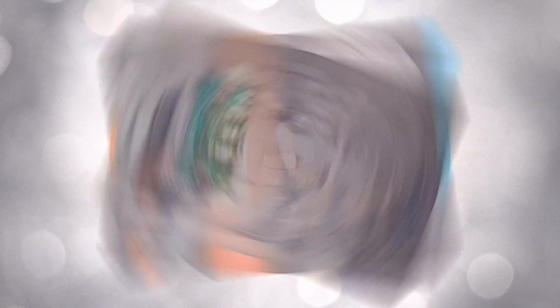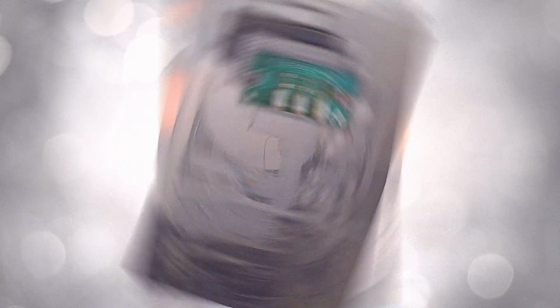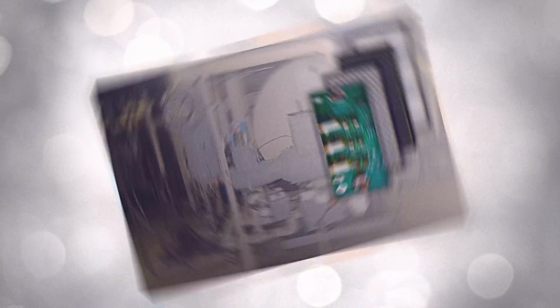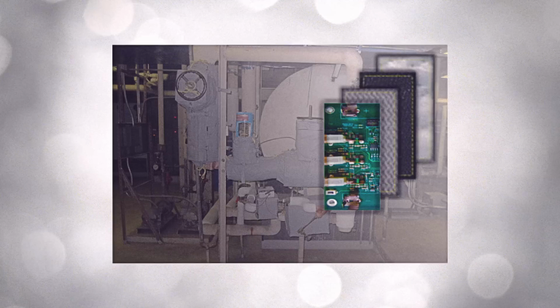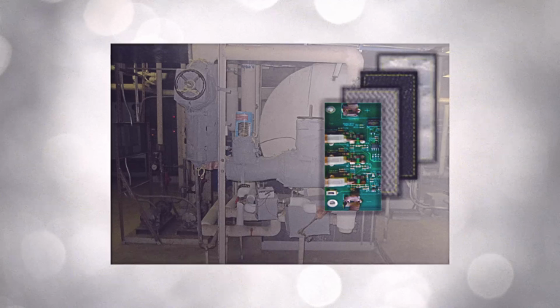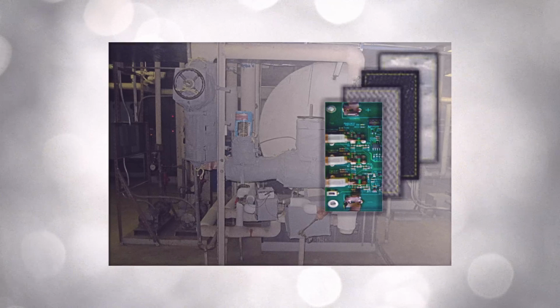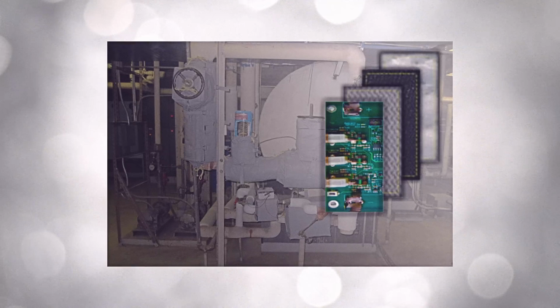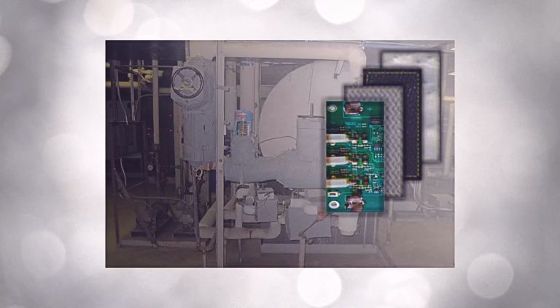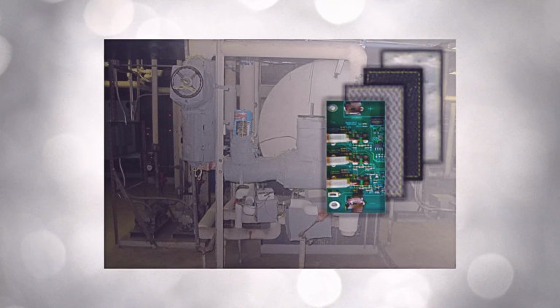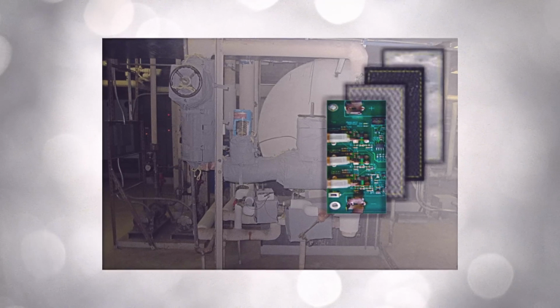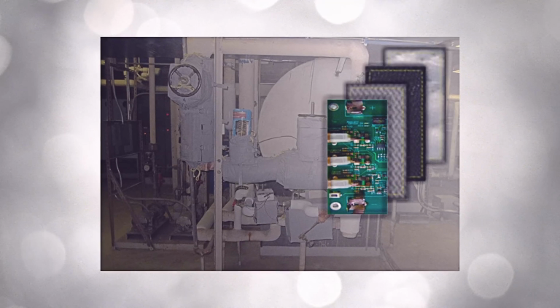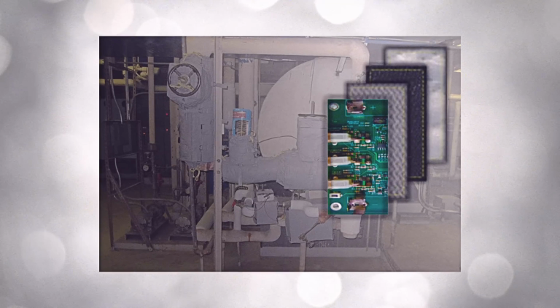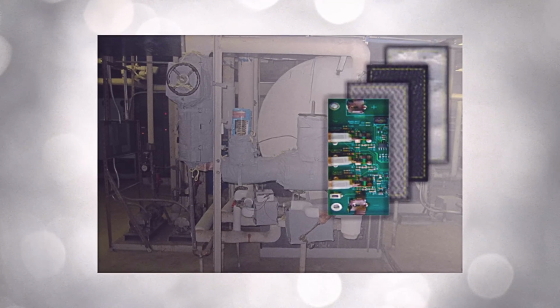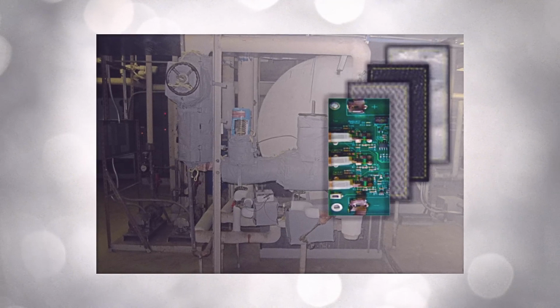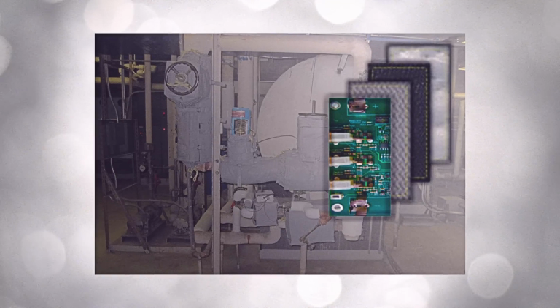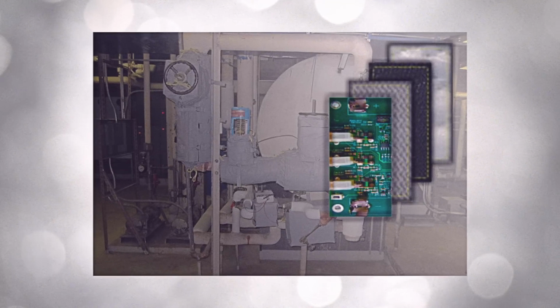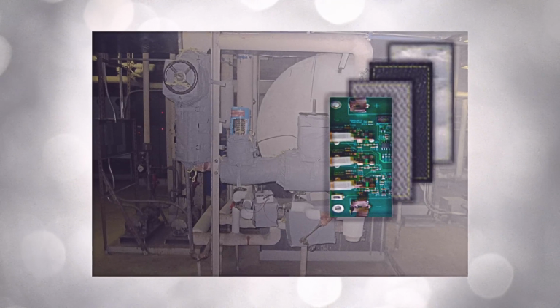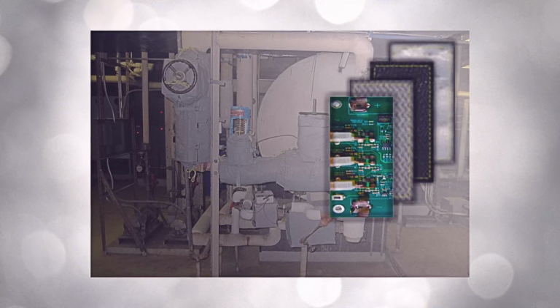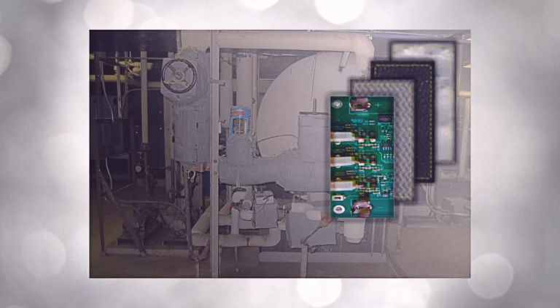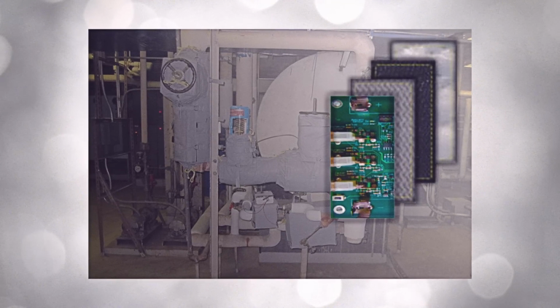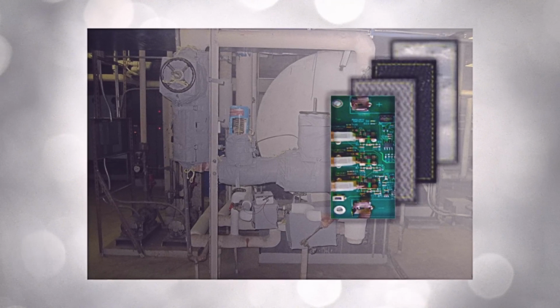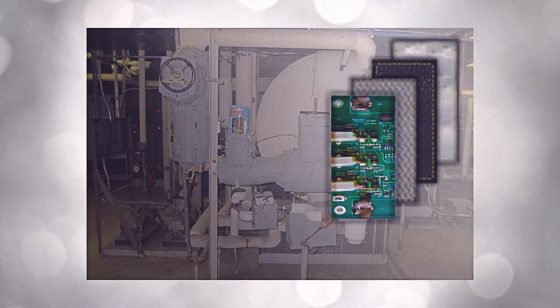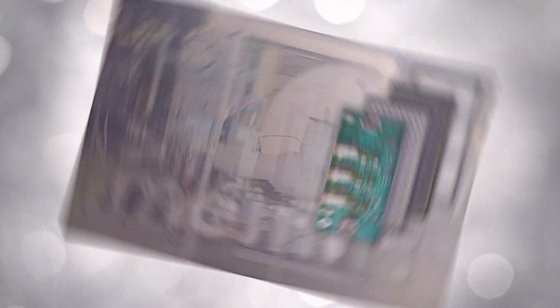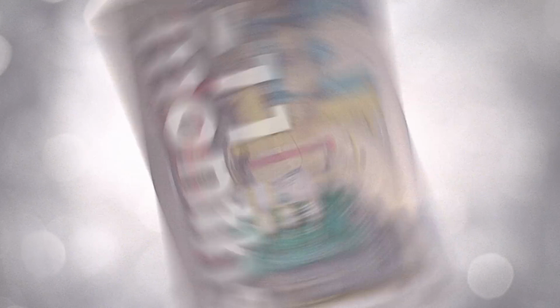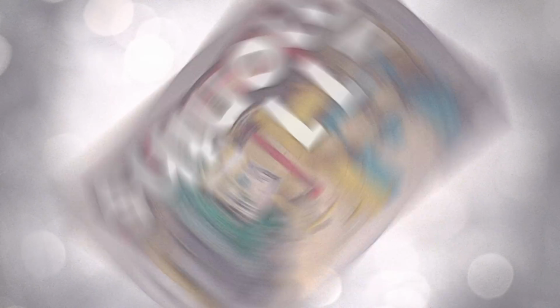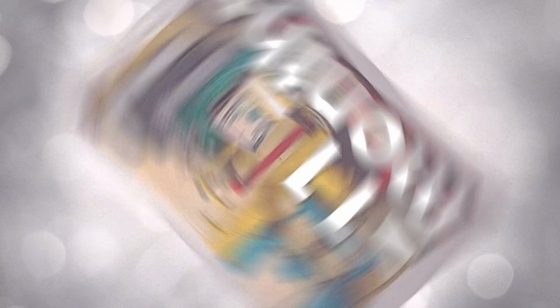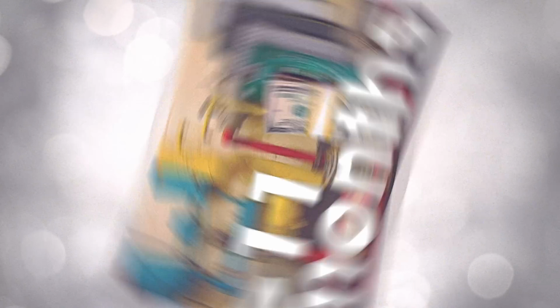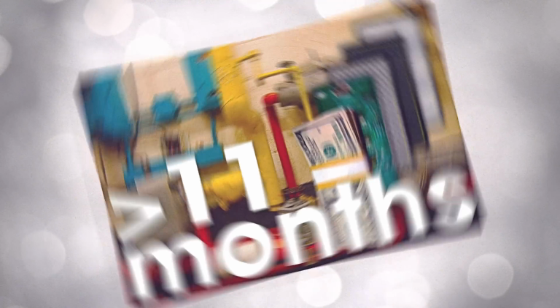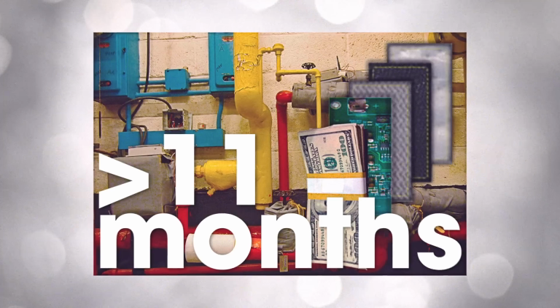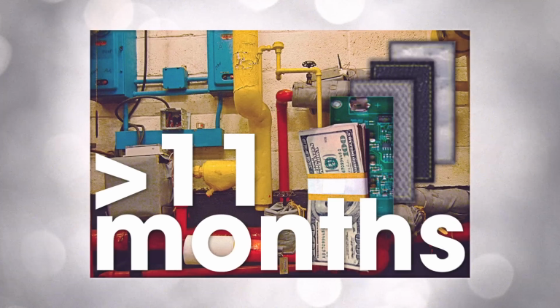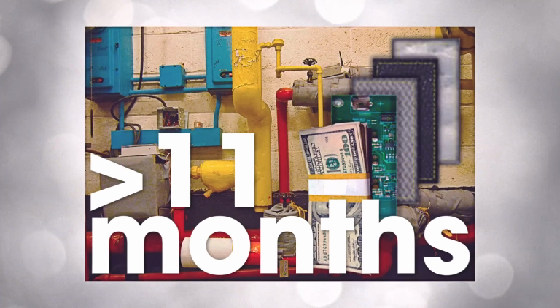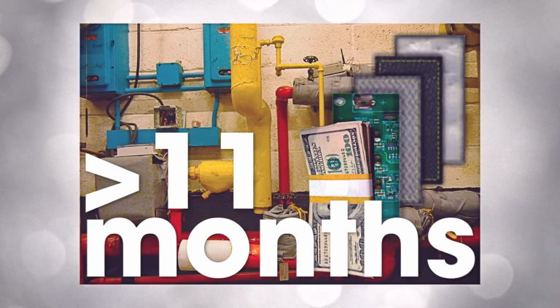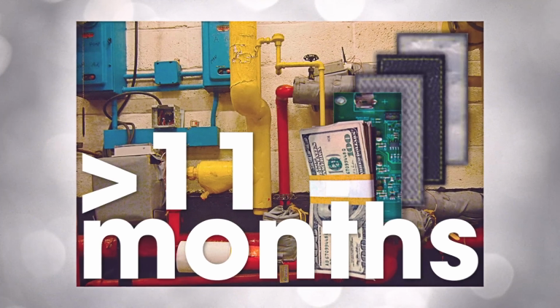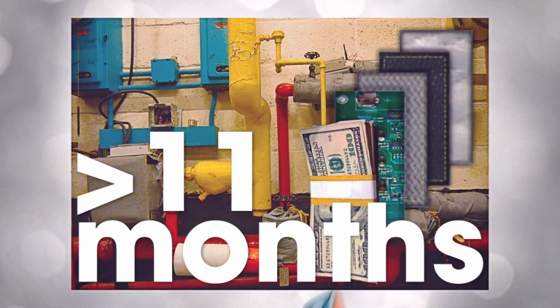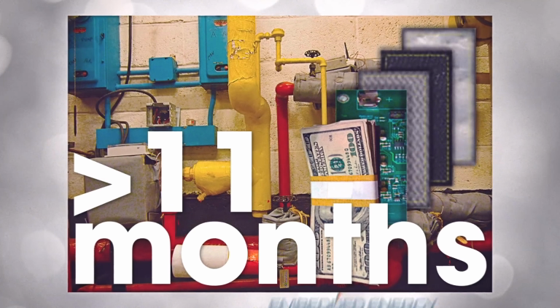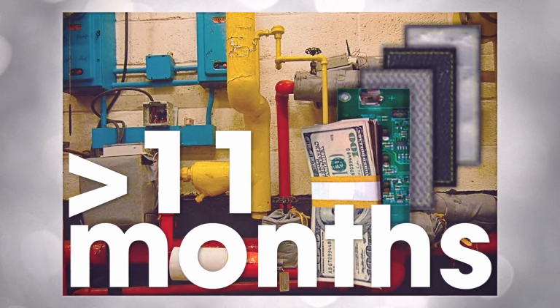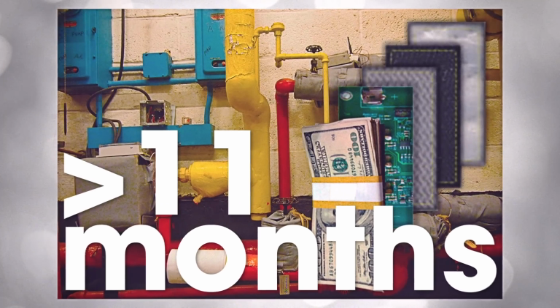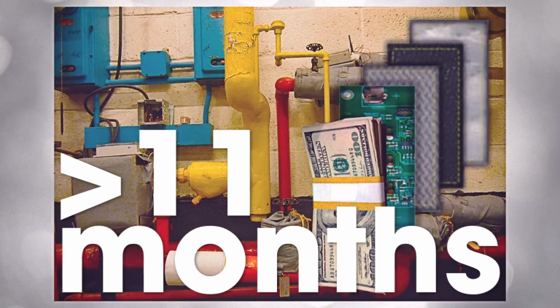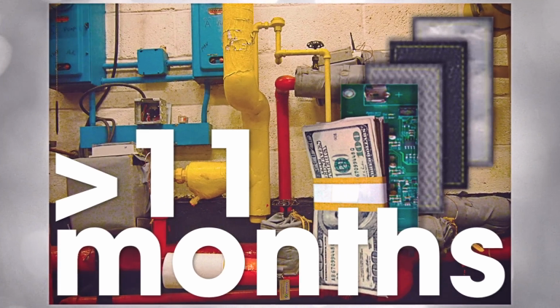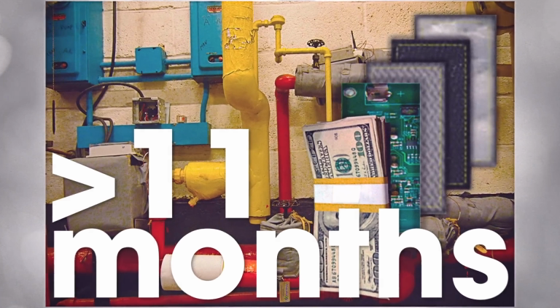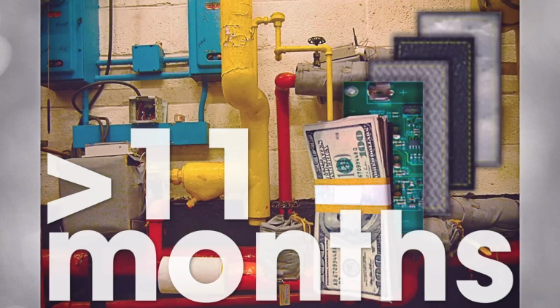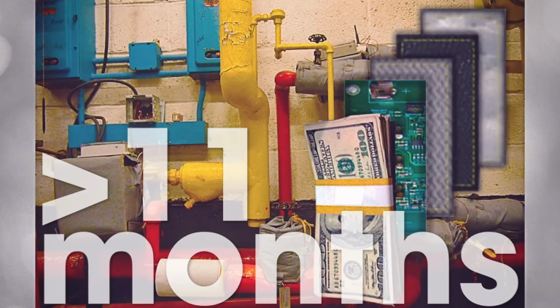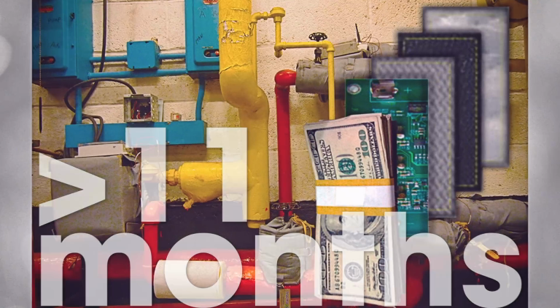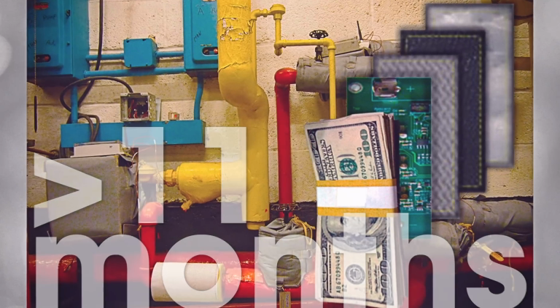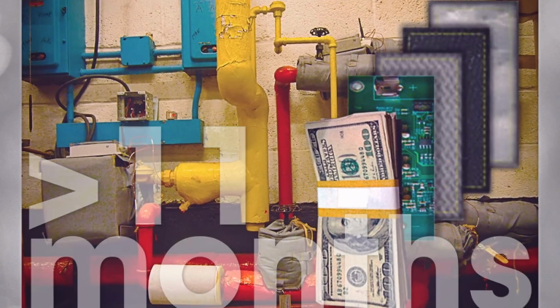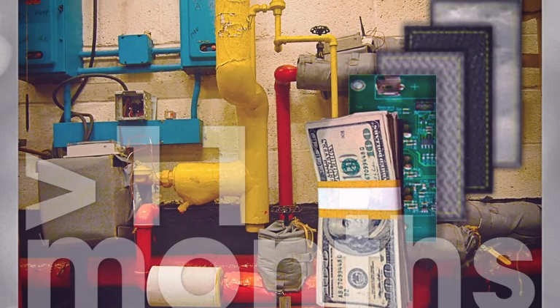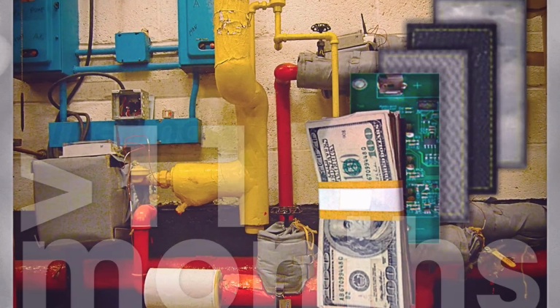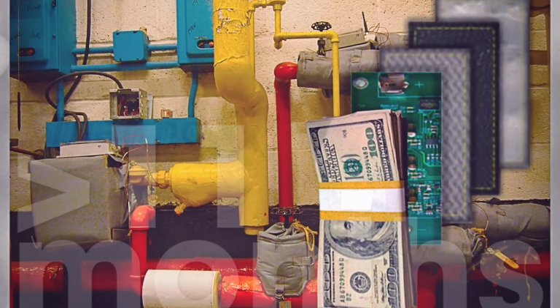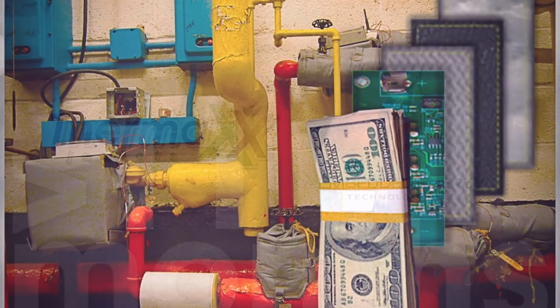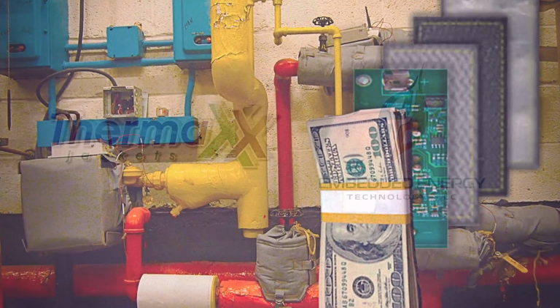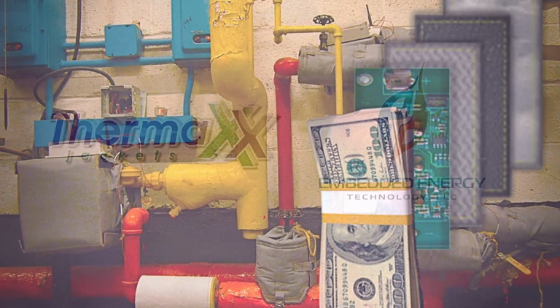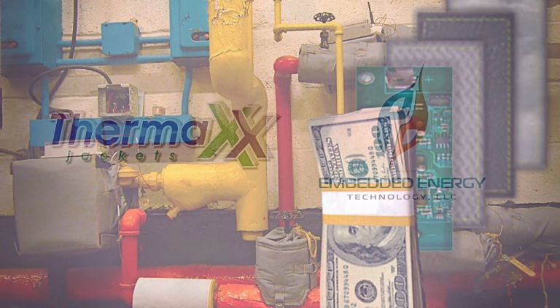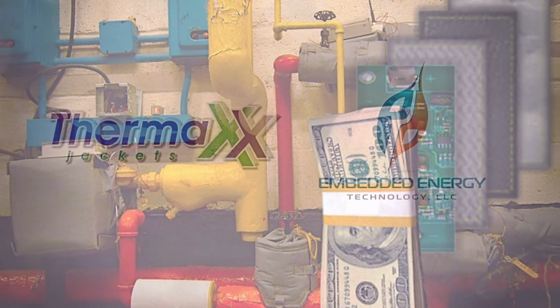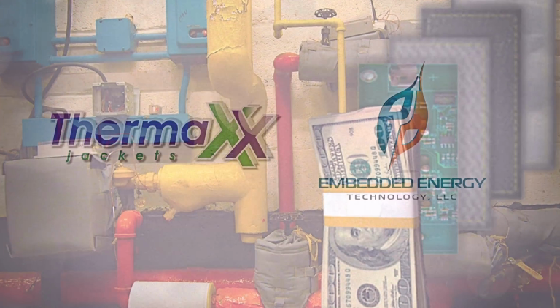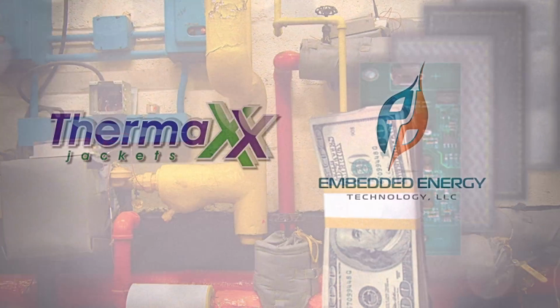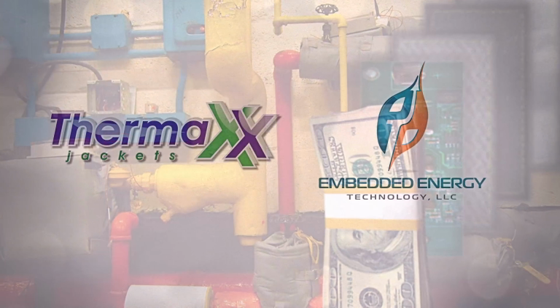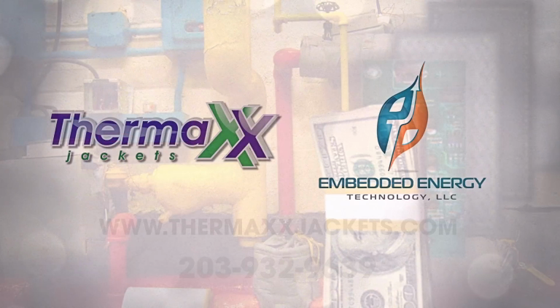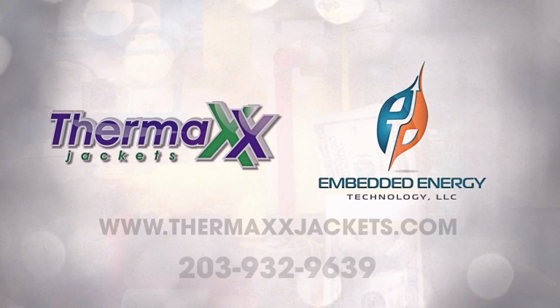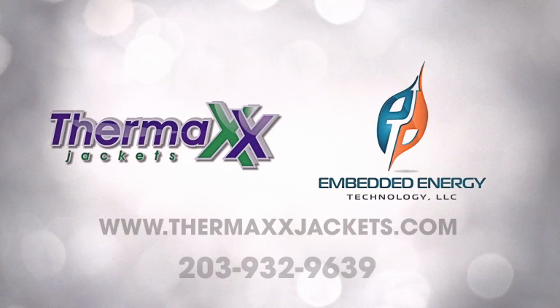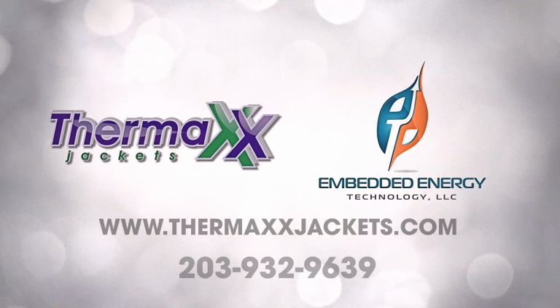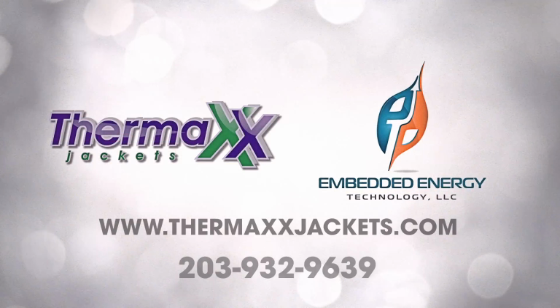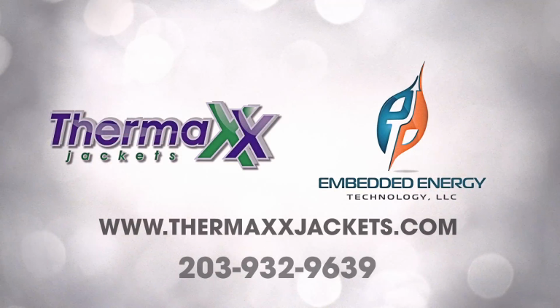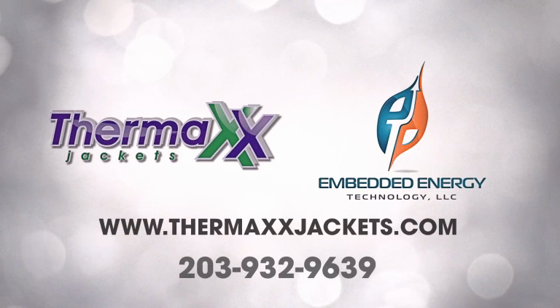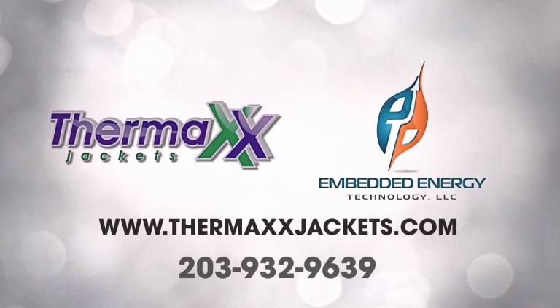Most installations pay for themselves in less than 11 months. Become better with the revolutionary Smart Jacket.